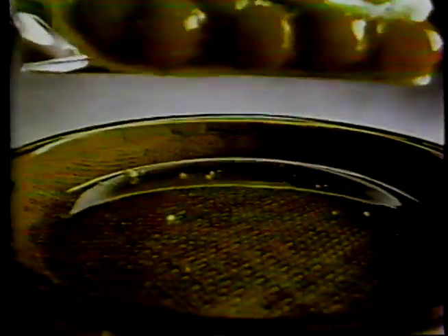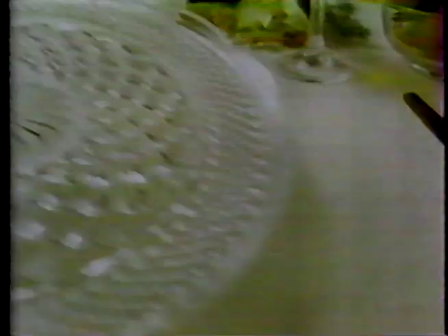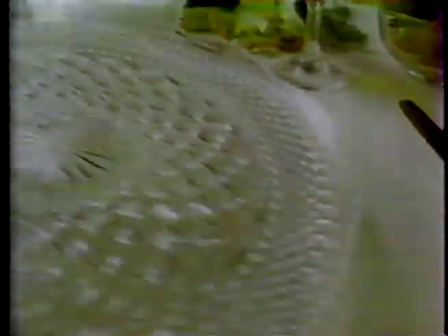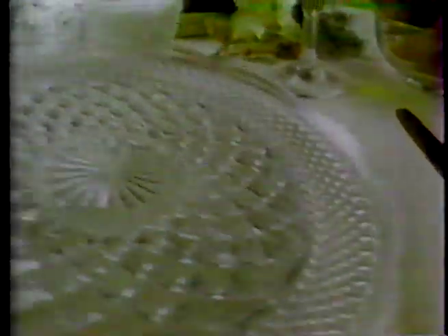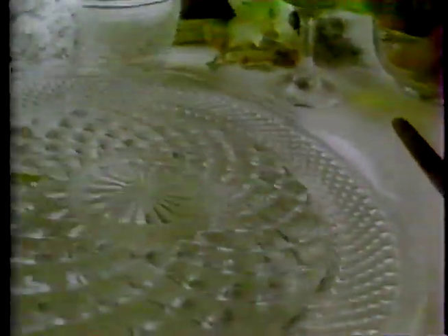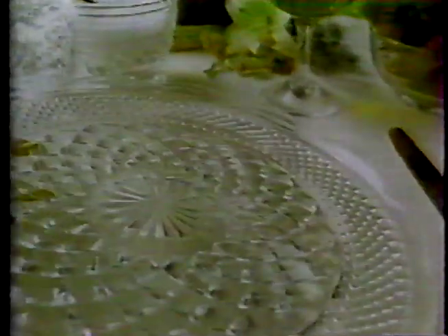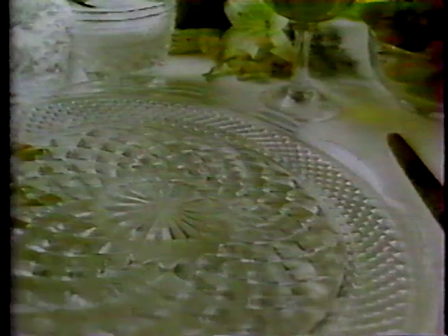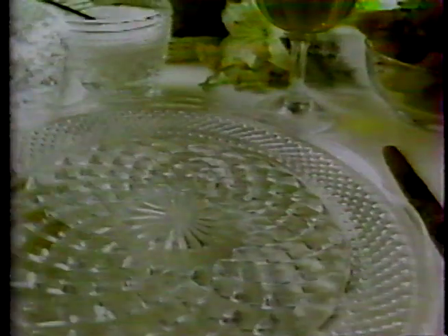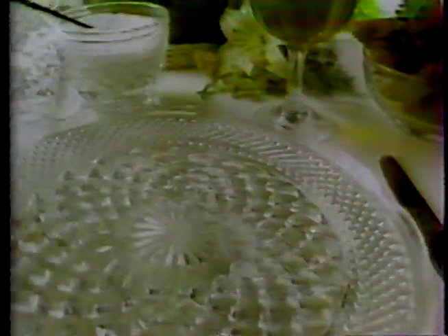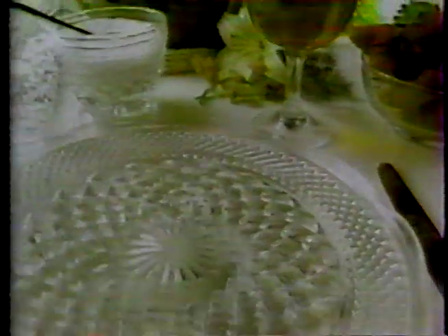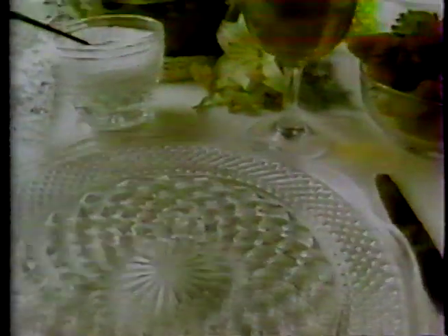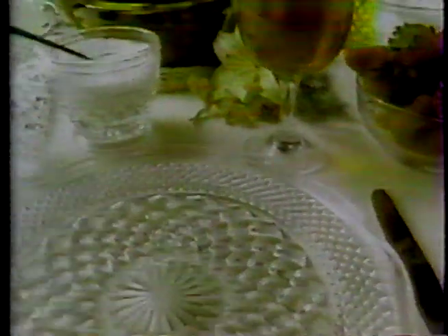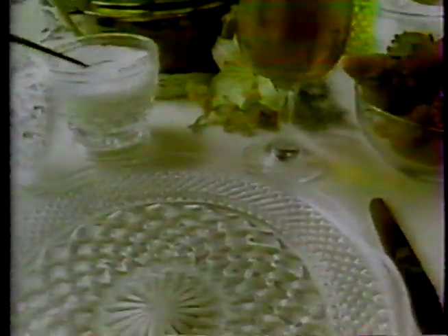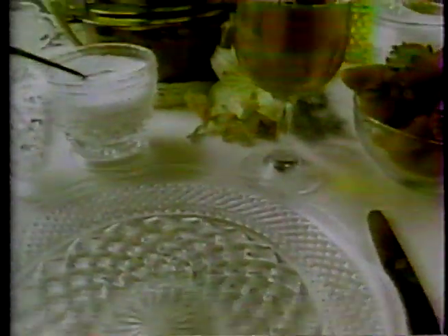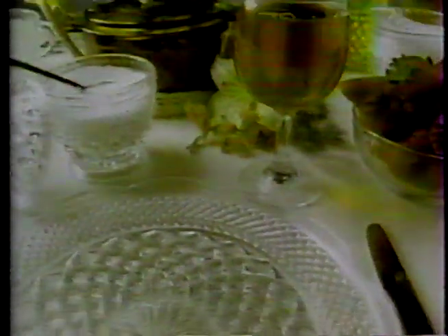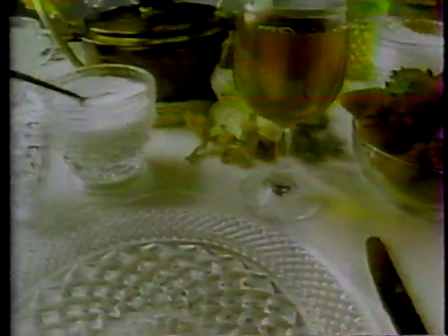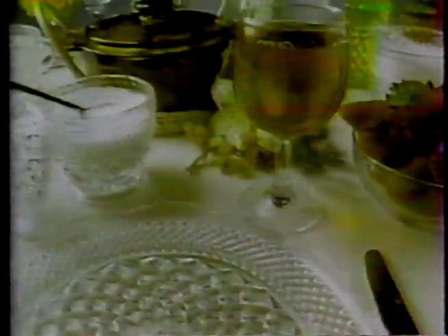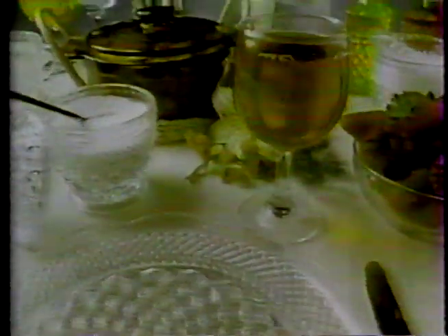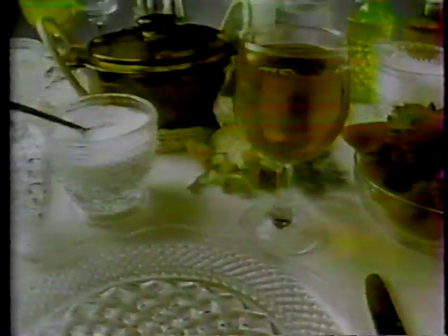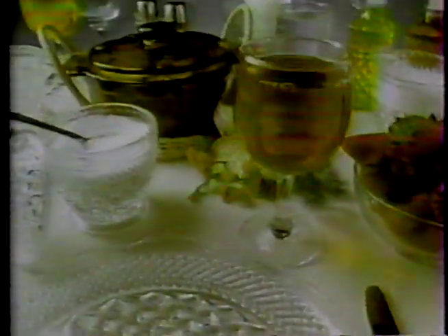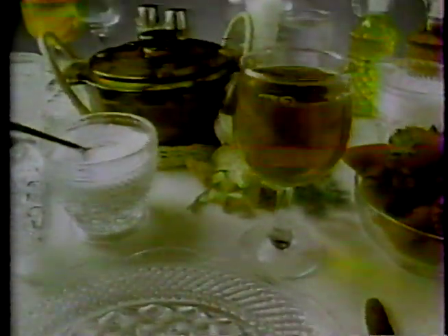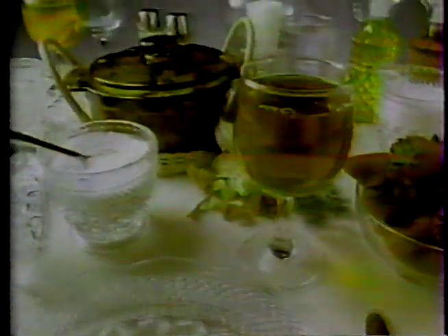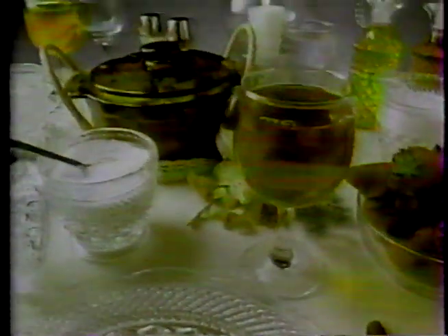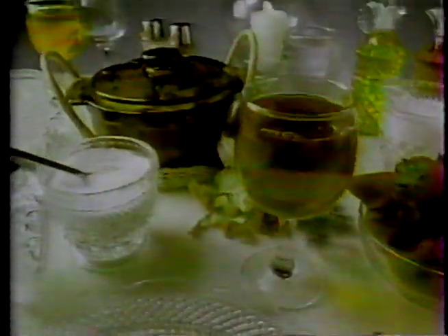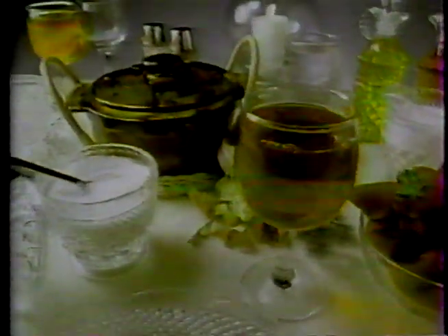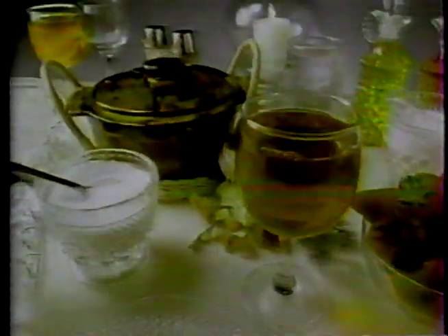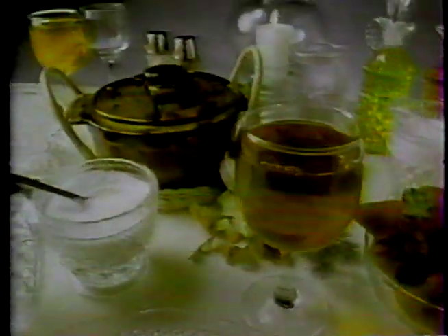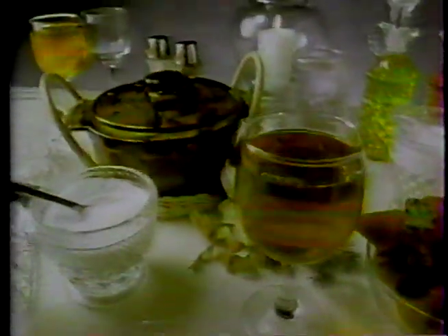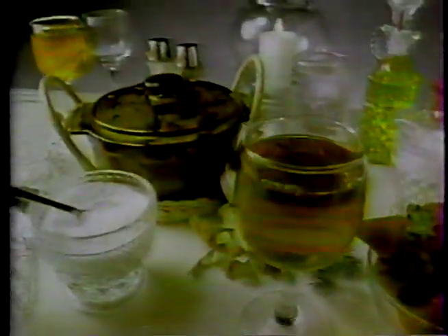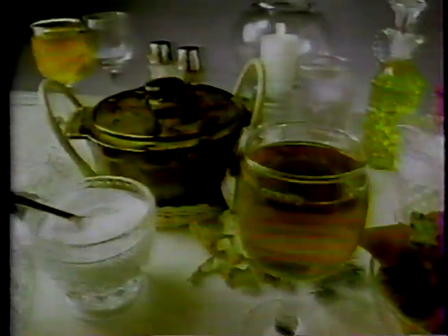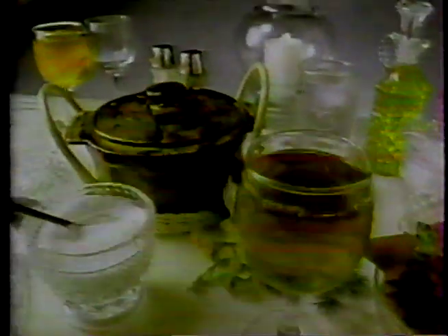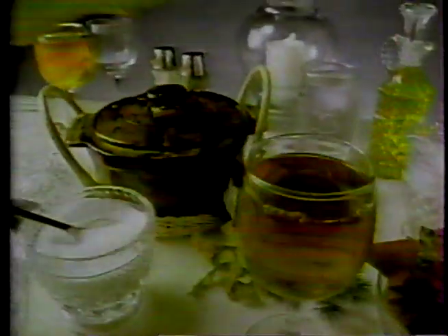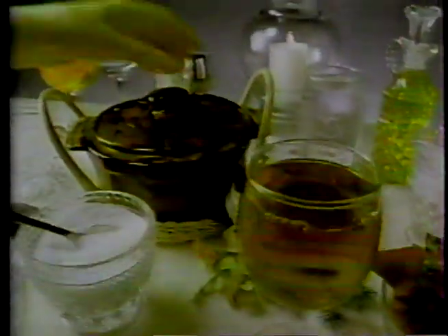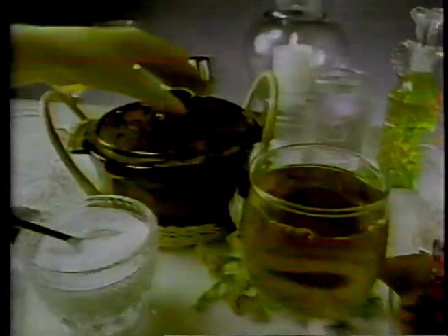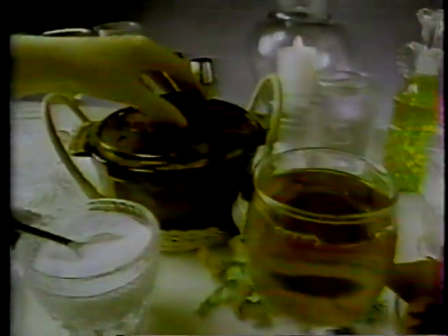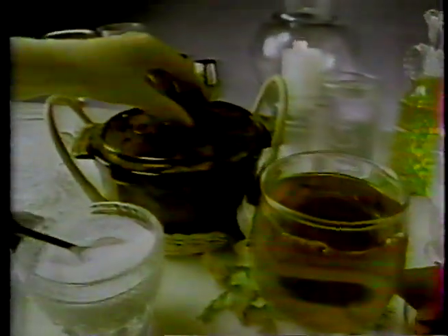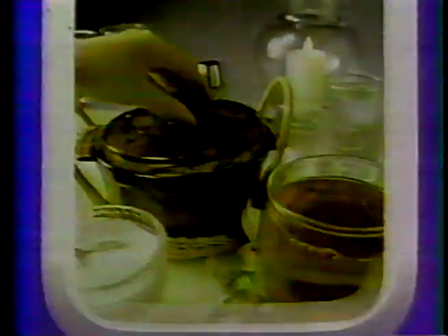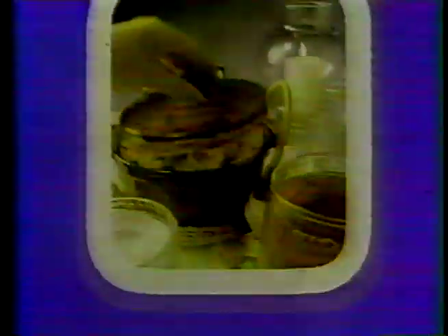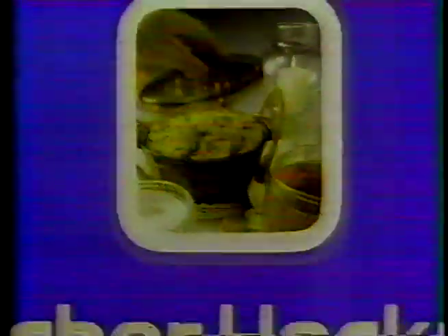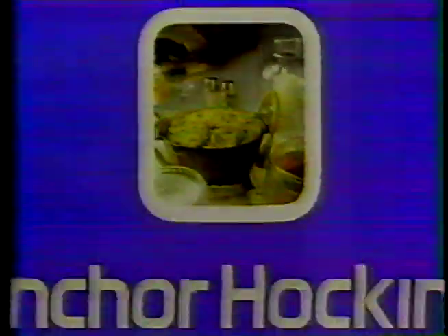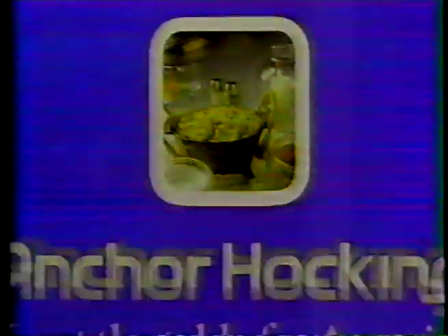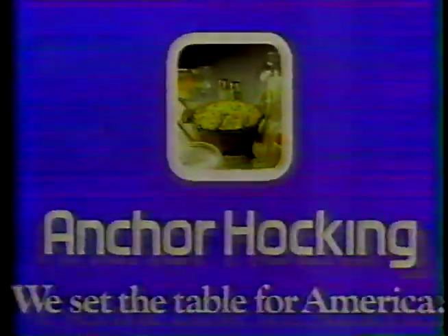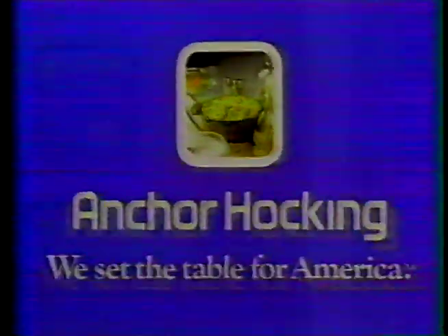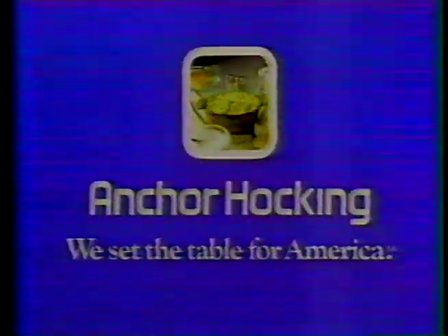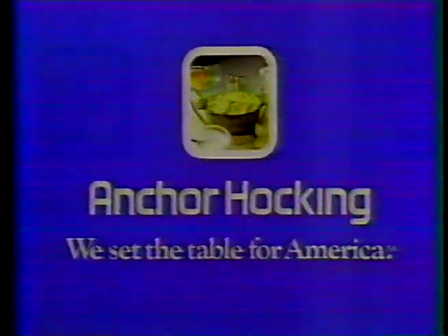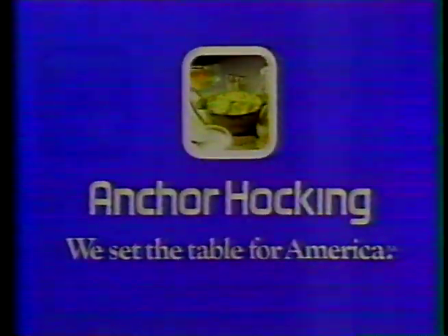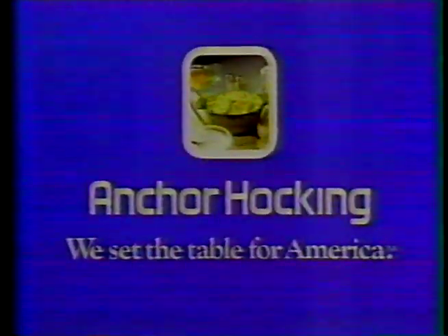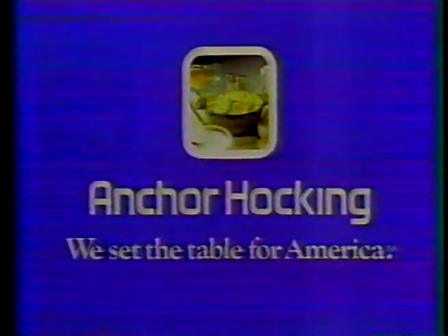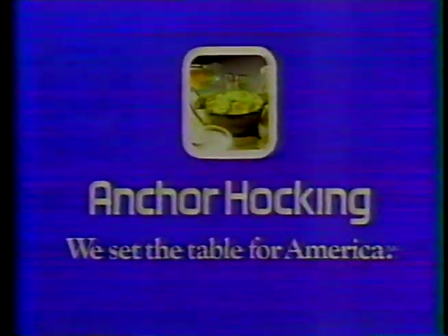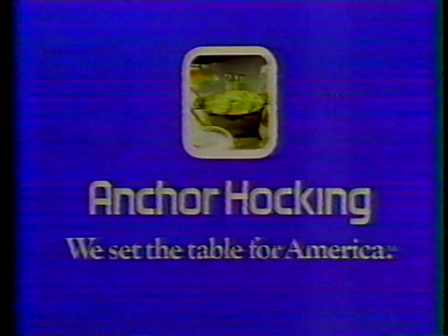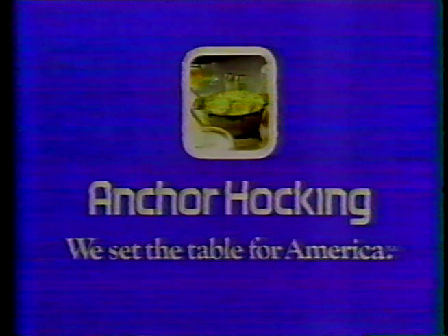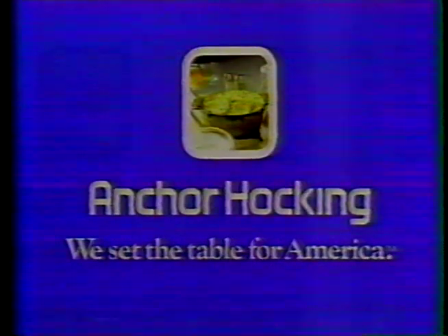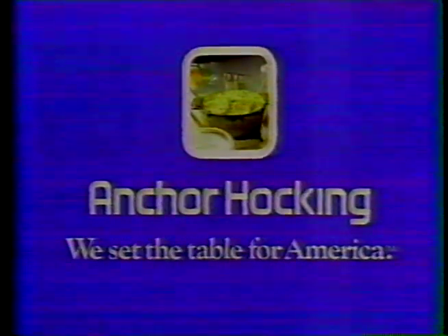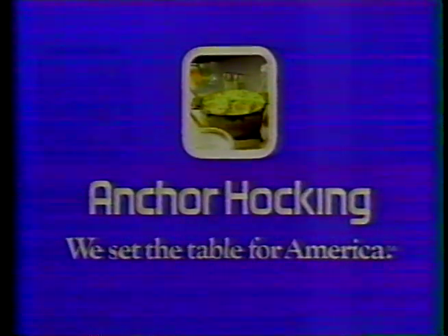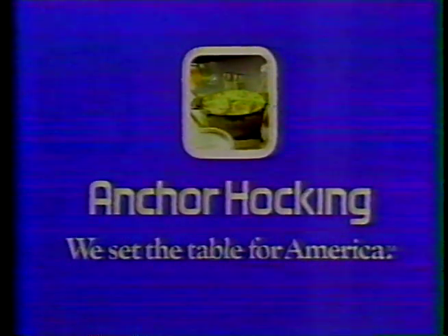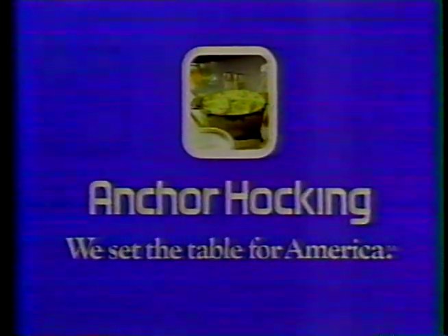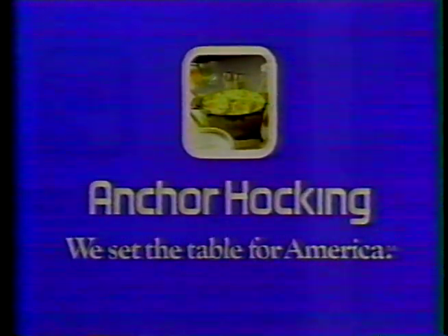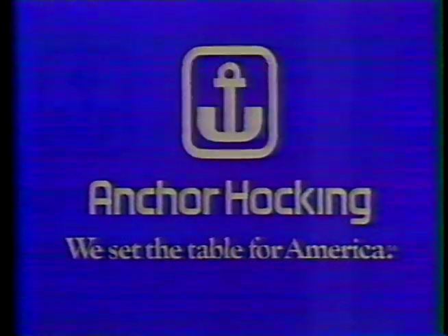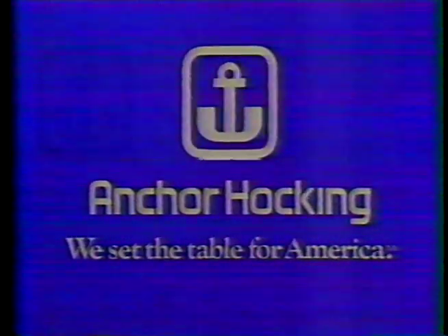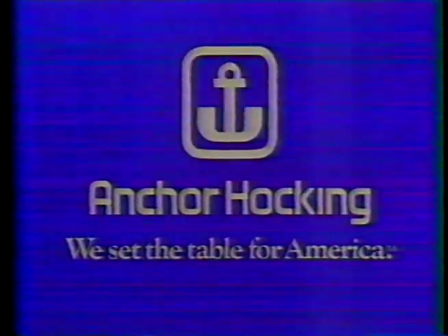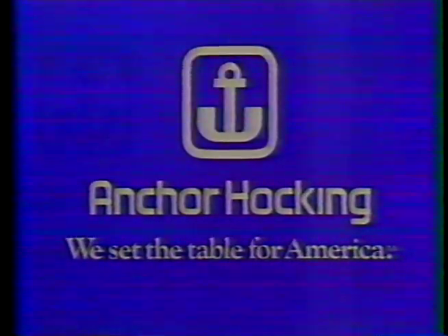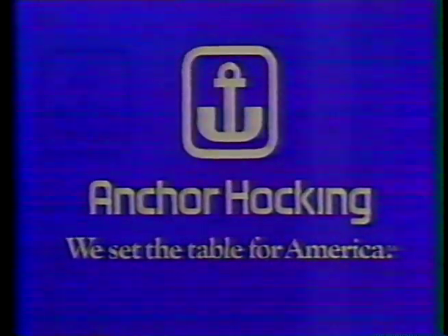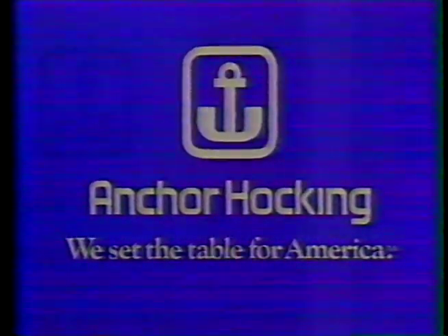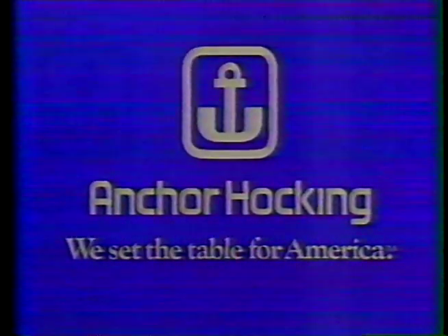We set the table for America. Anchor Hocking. We make most everything.